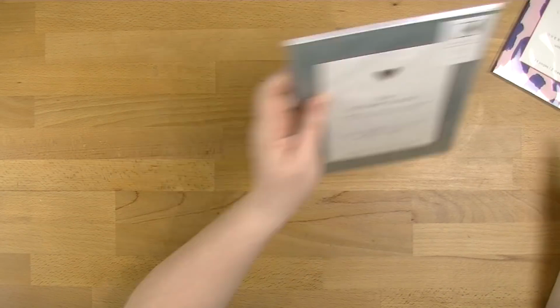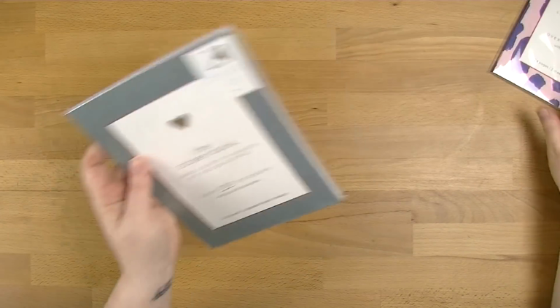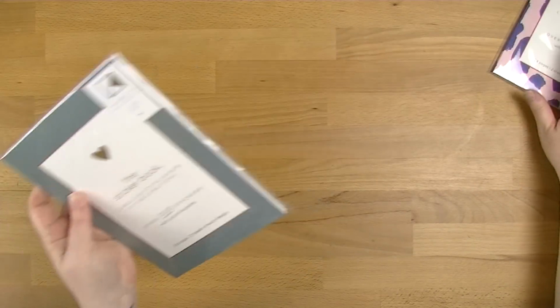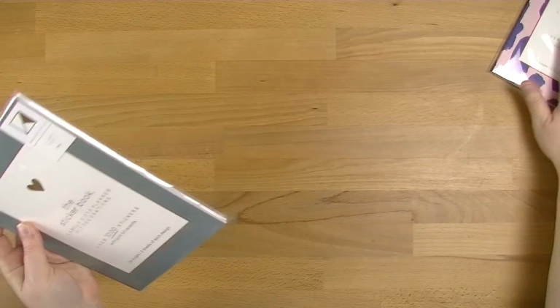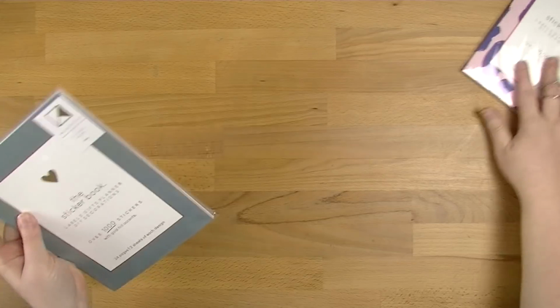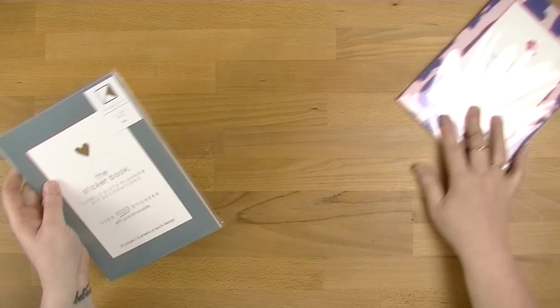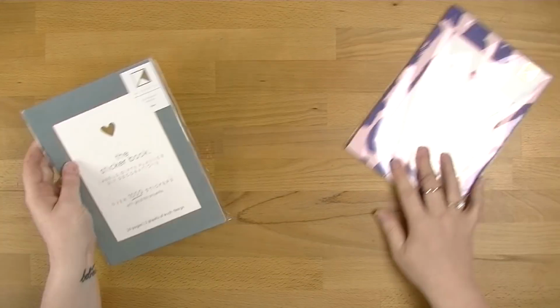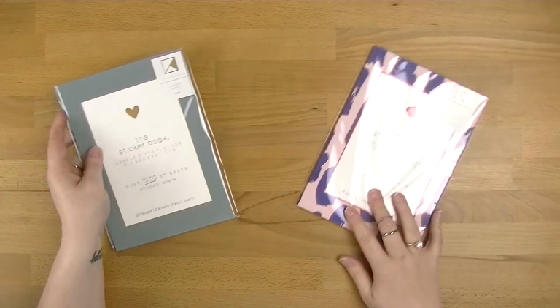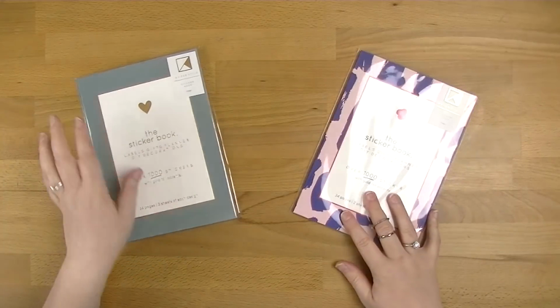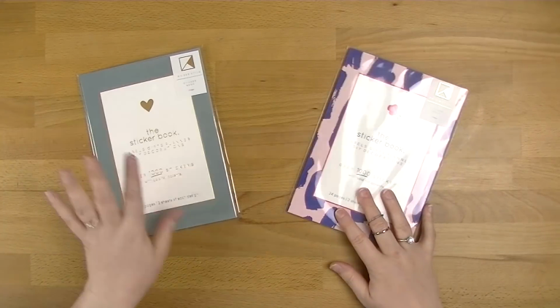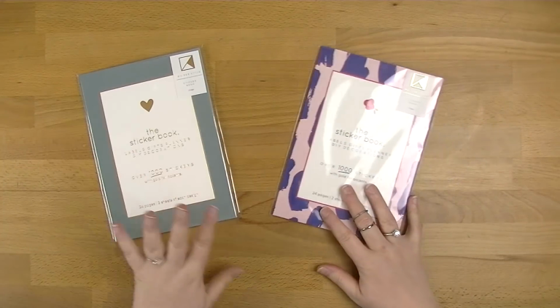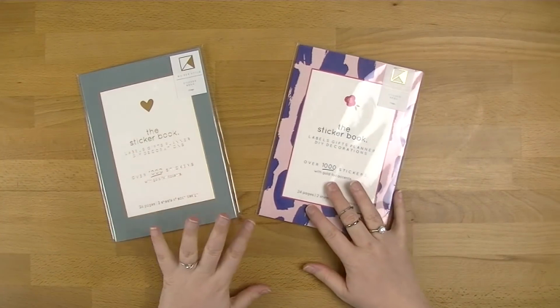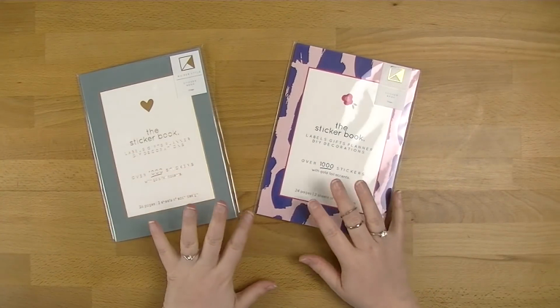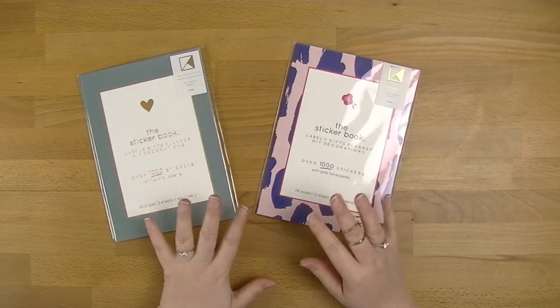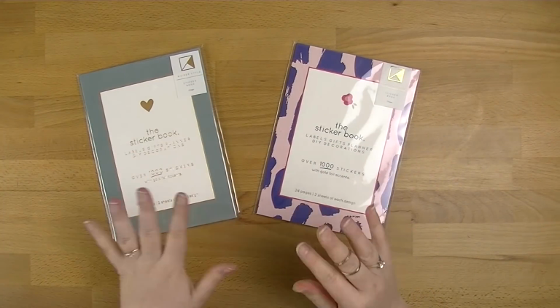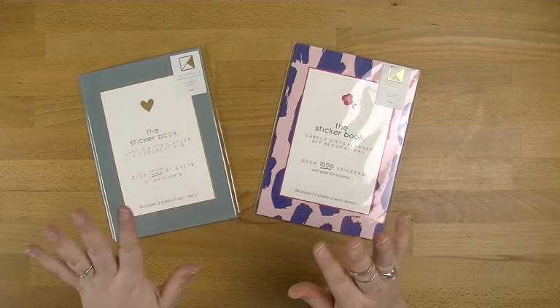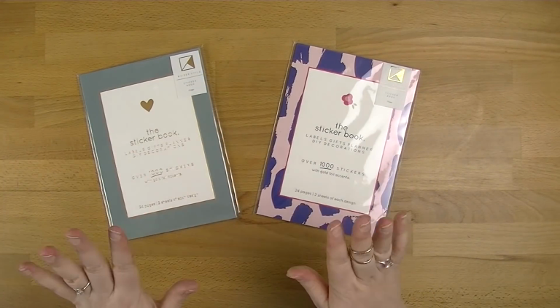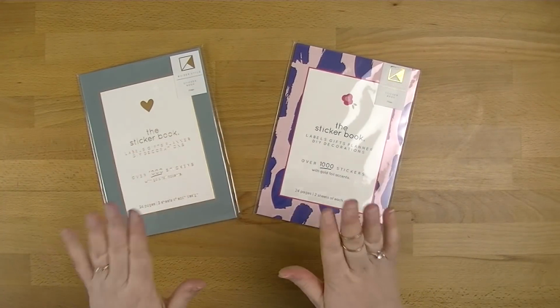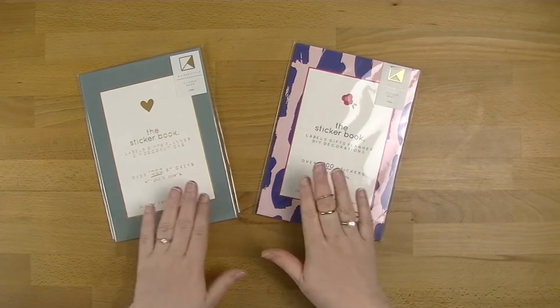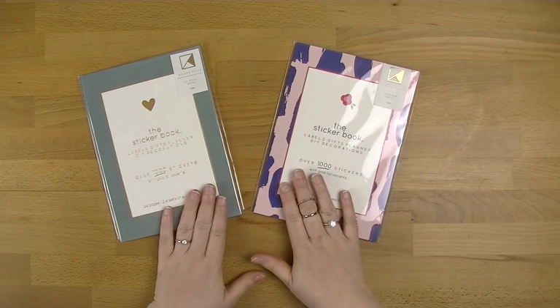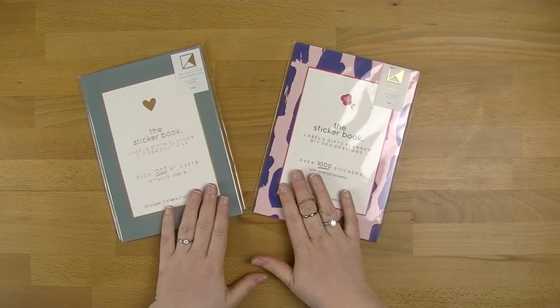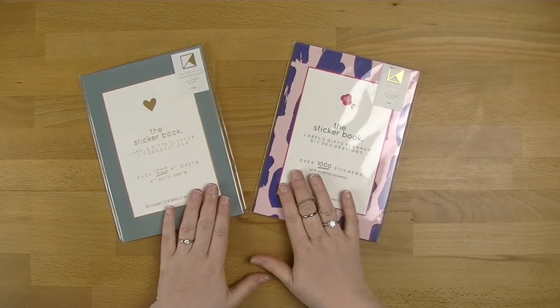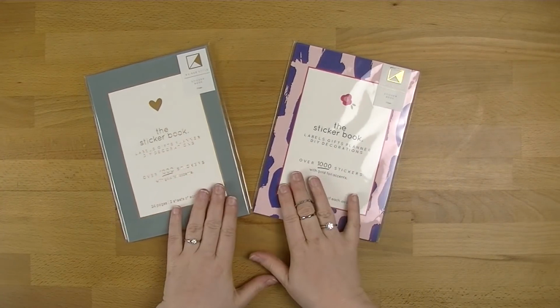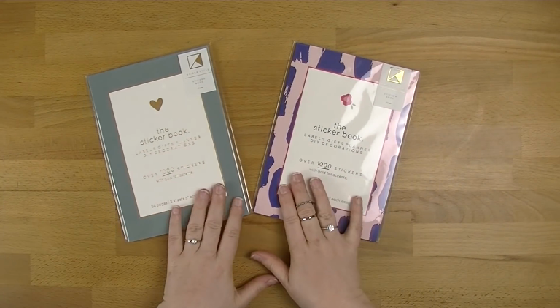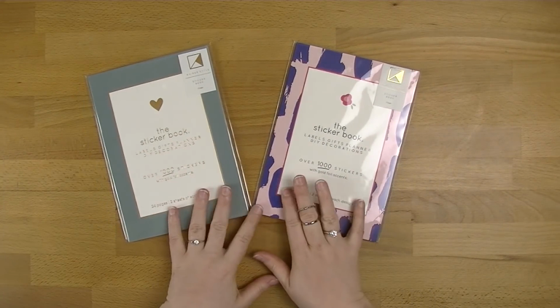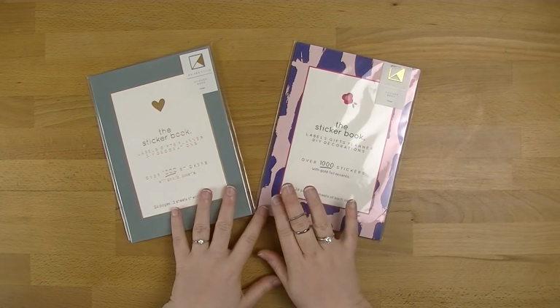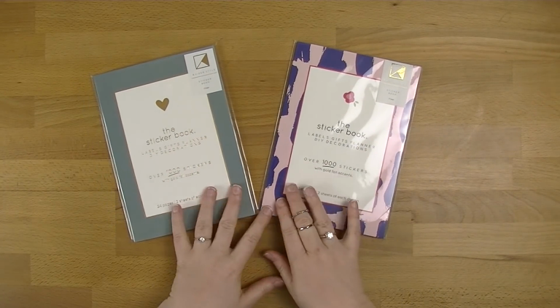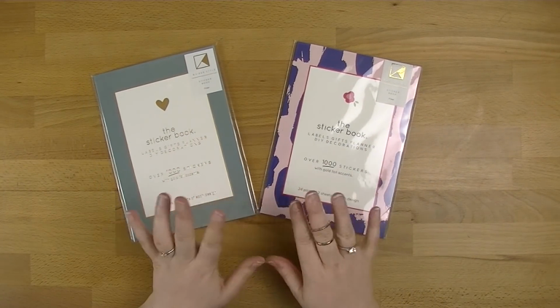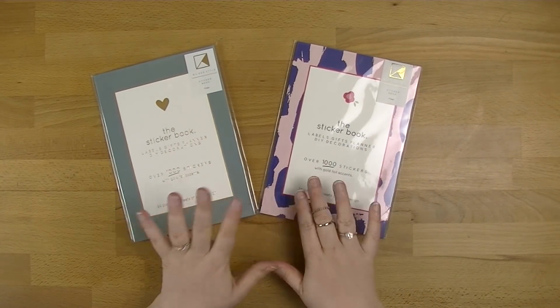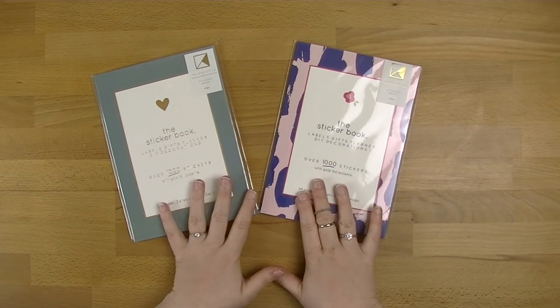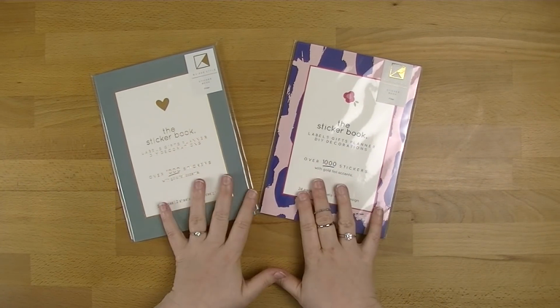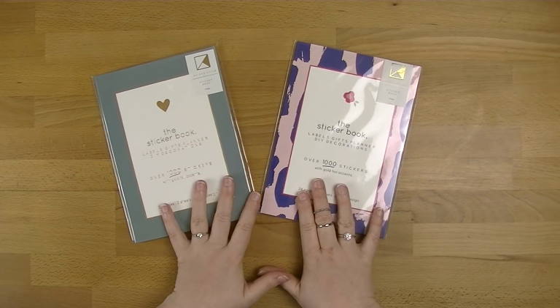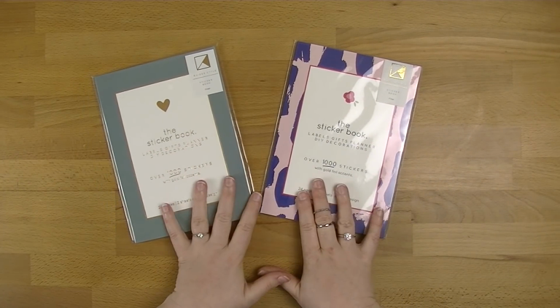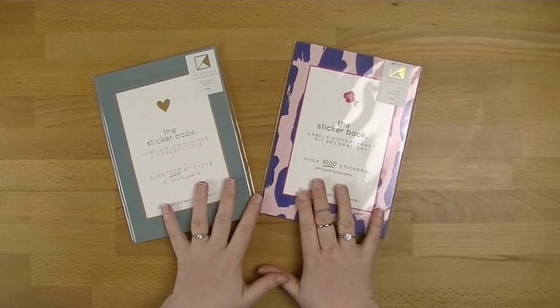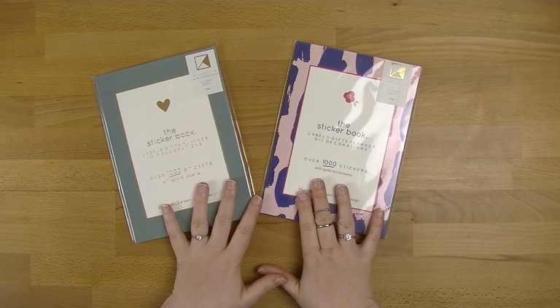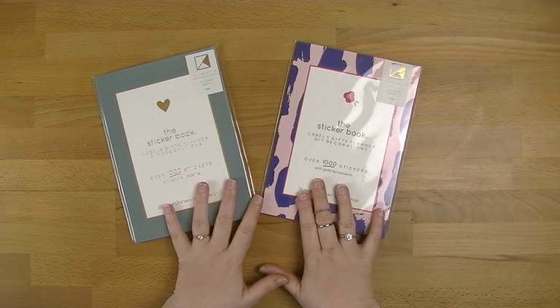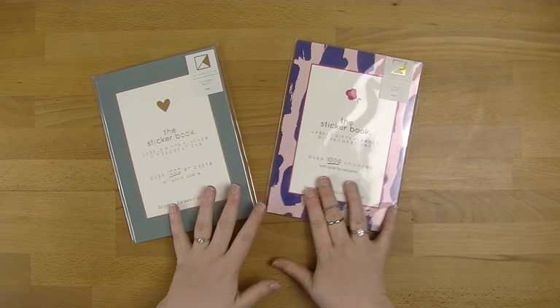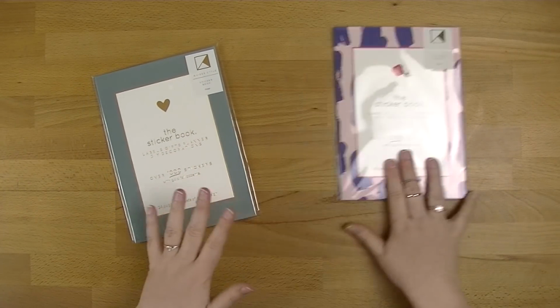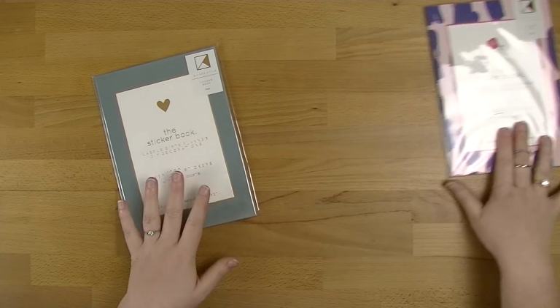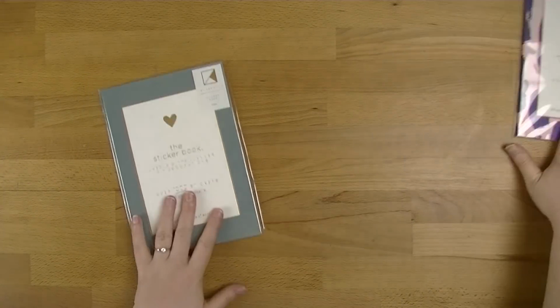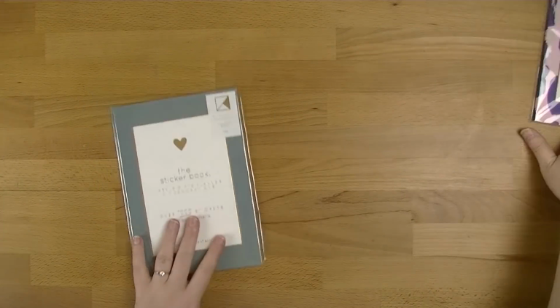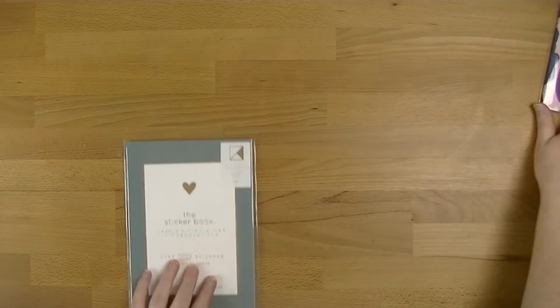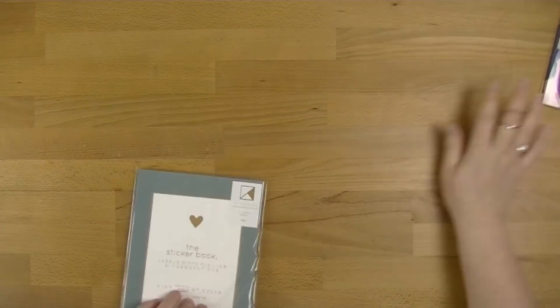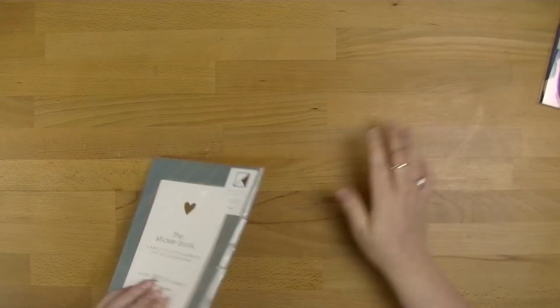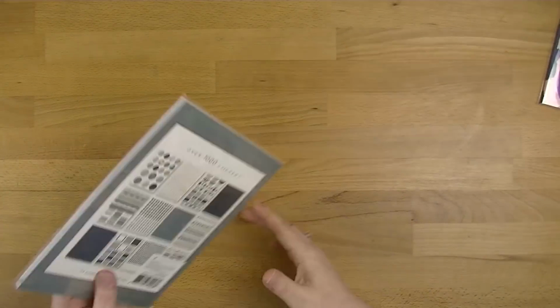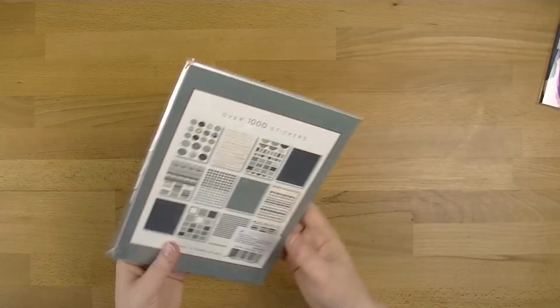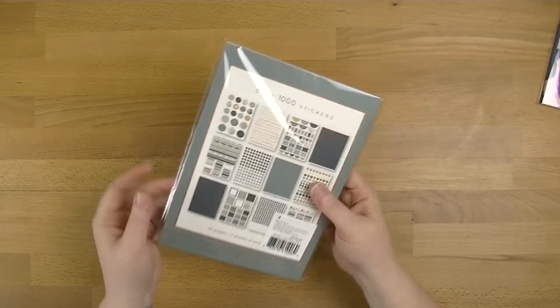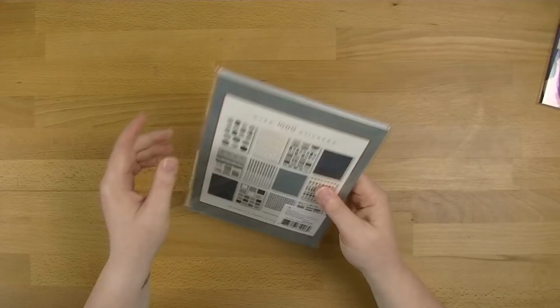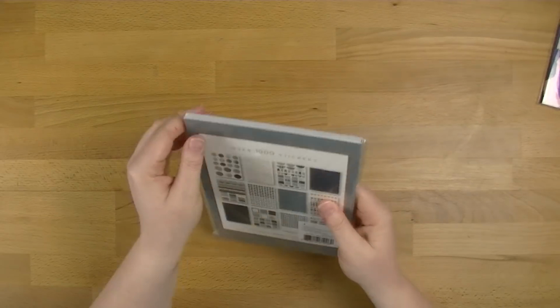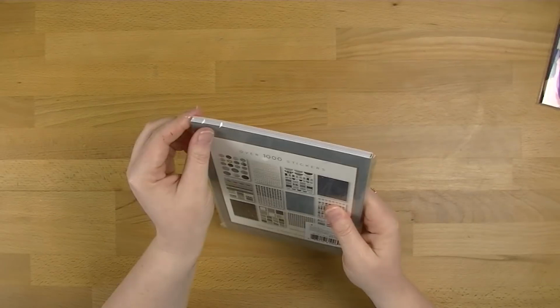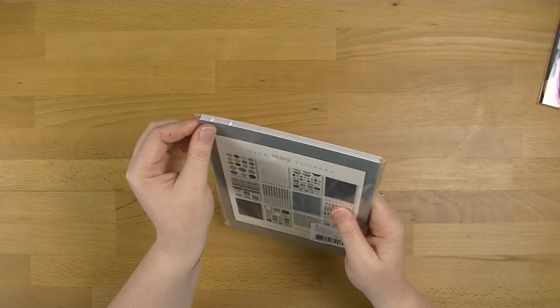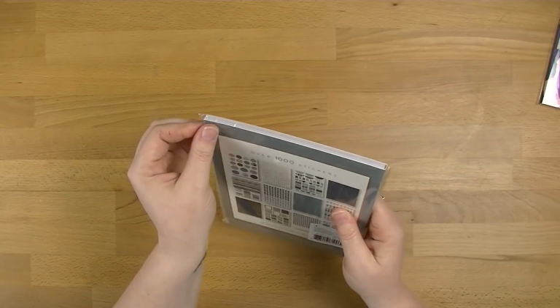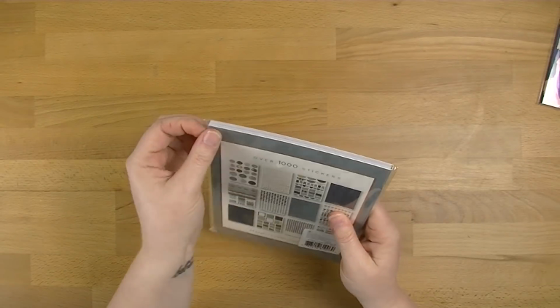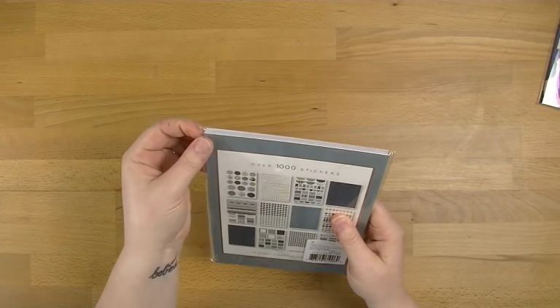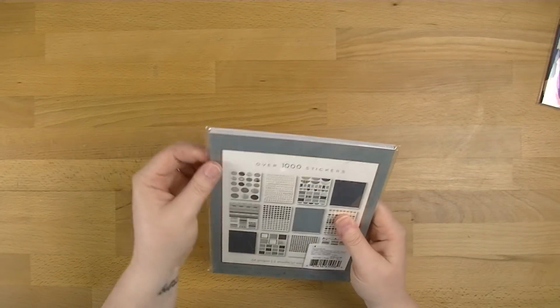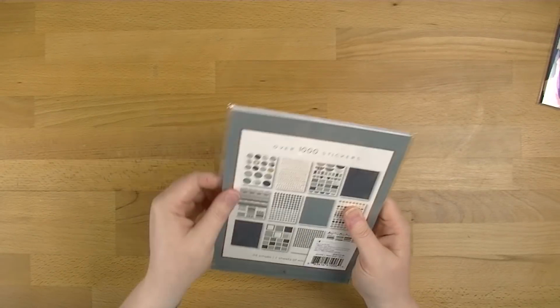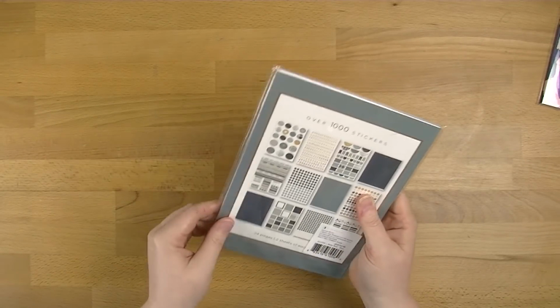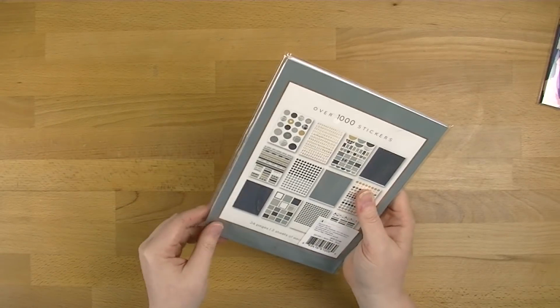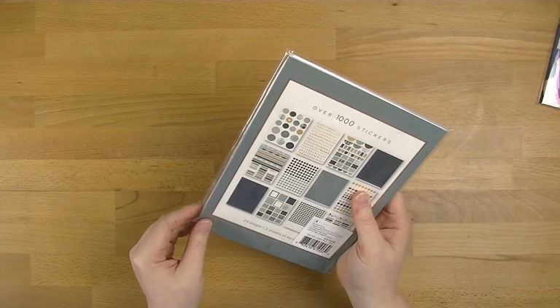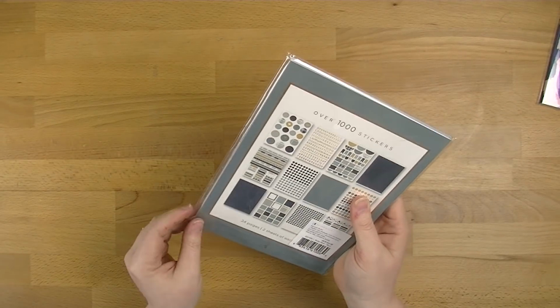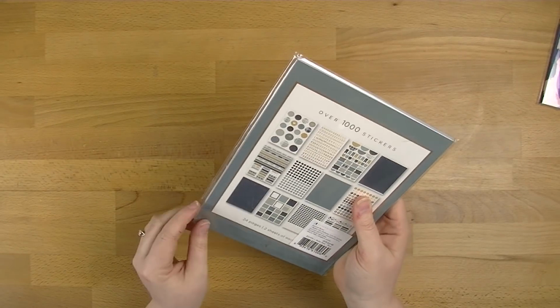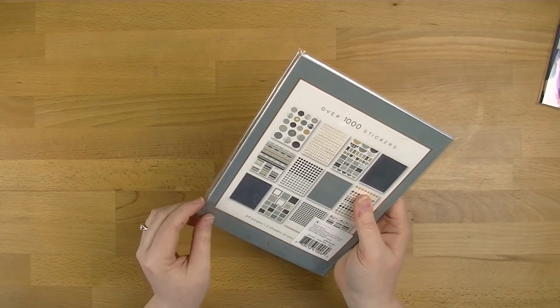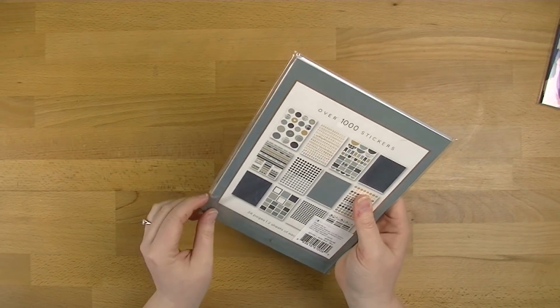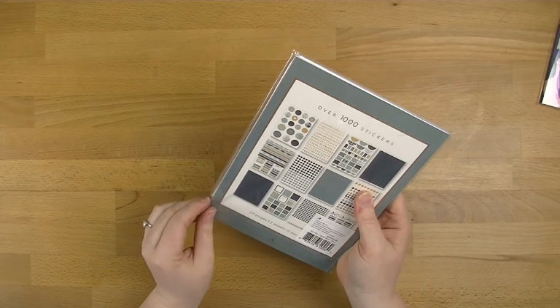The last things I got were the two sticker books. Like I said, the Wanderlust wasn't available, but I really loved this Basic one. I had a quick flip through in the store.